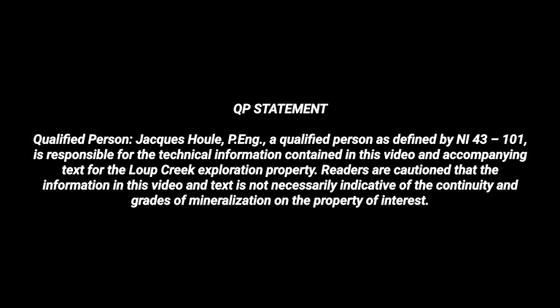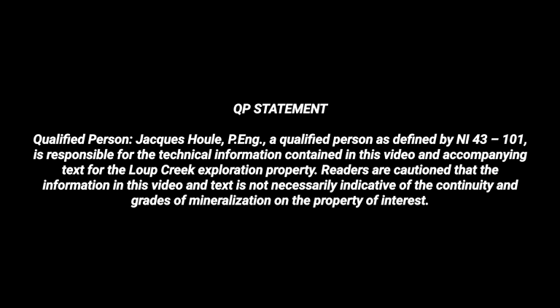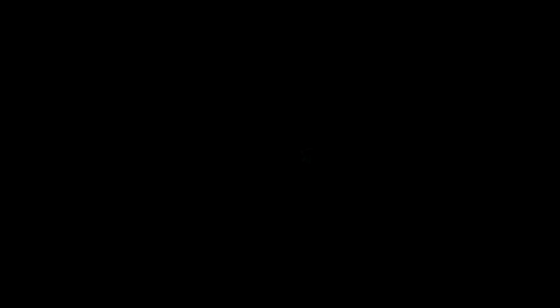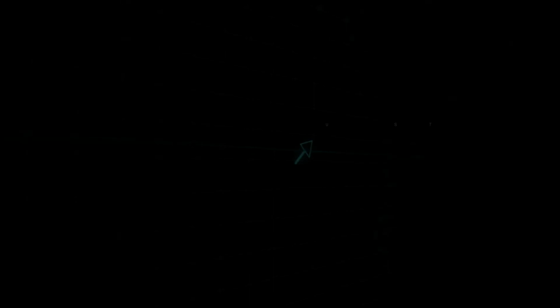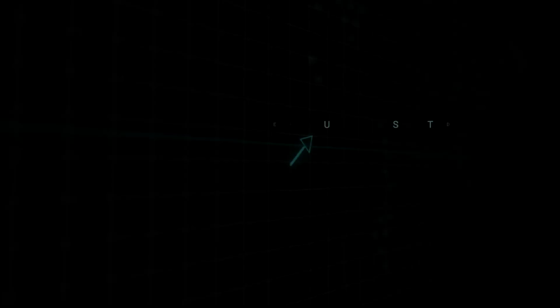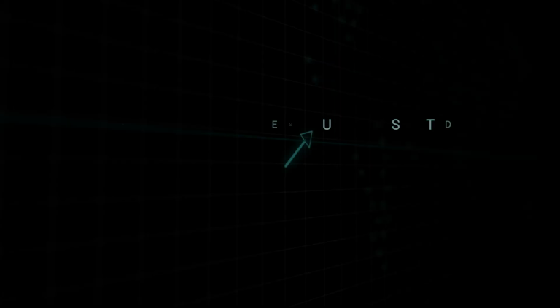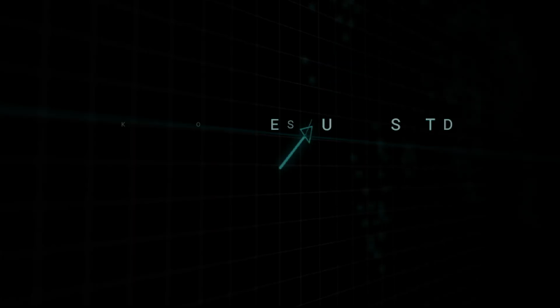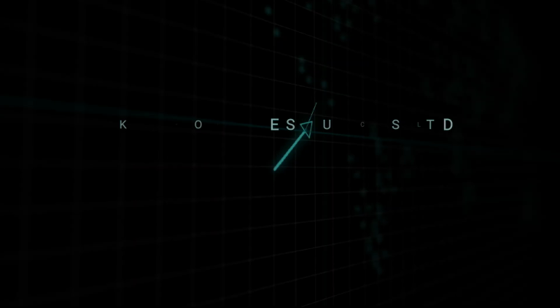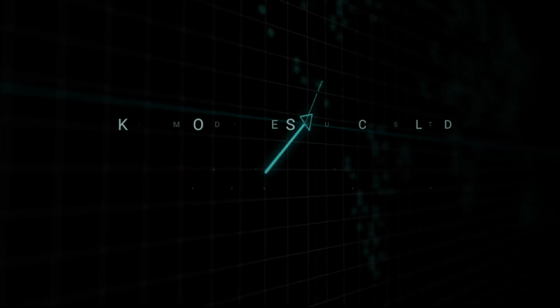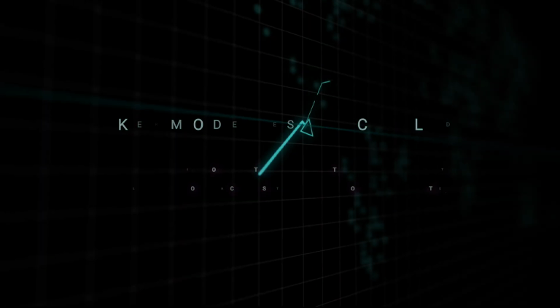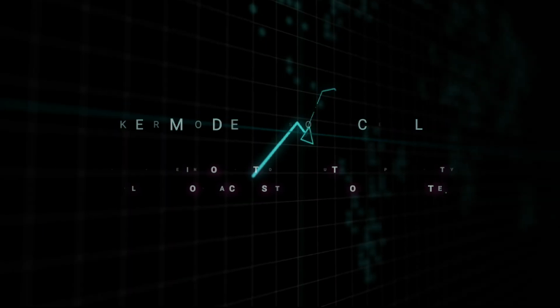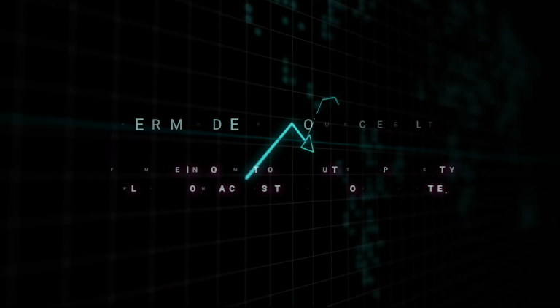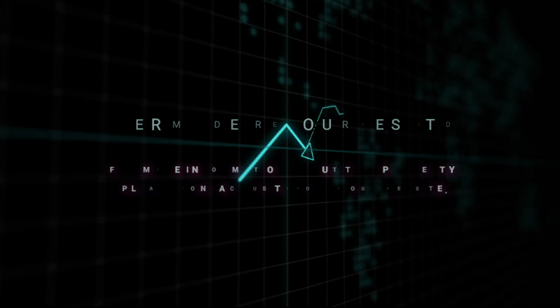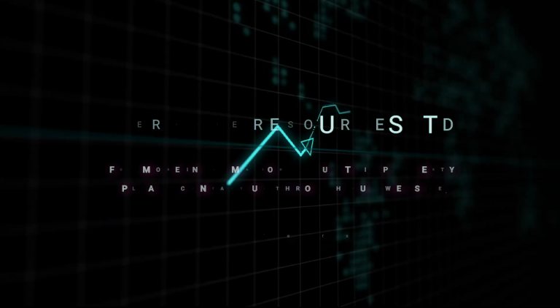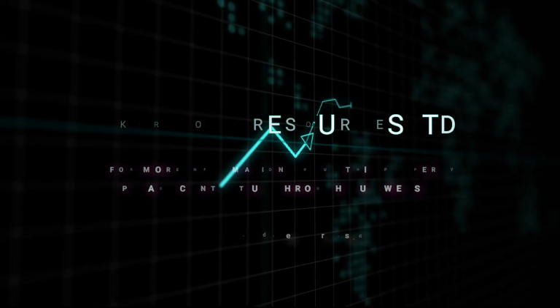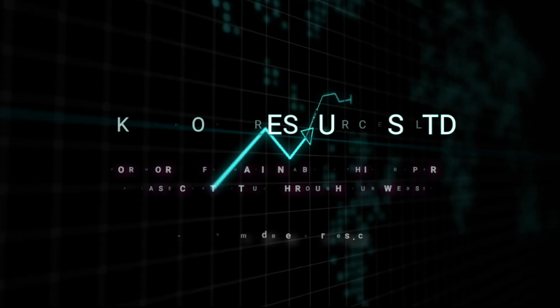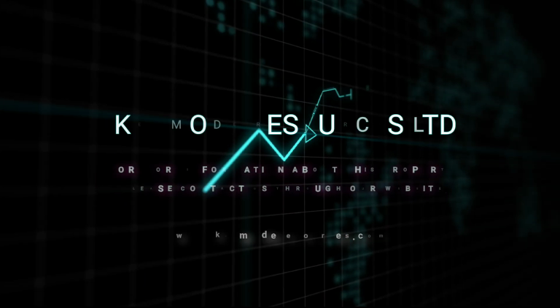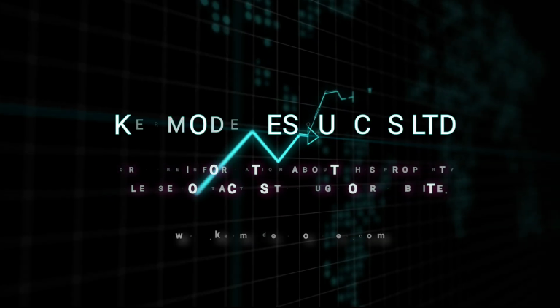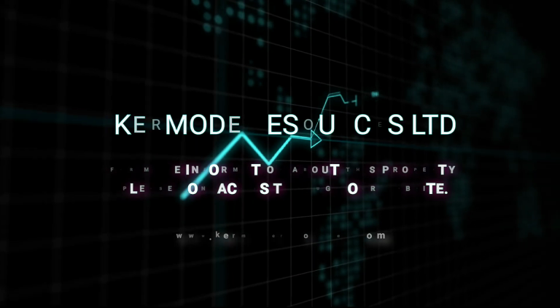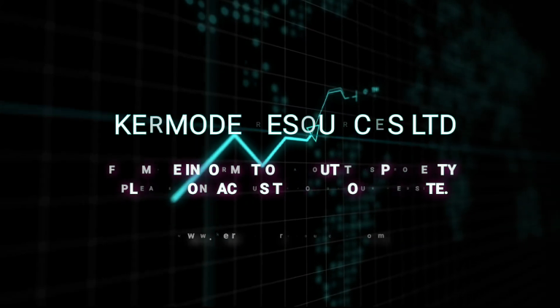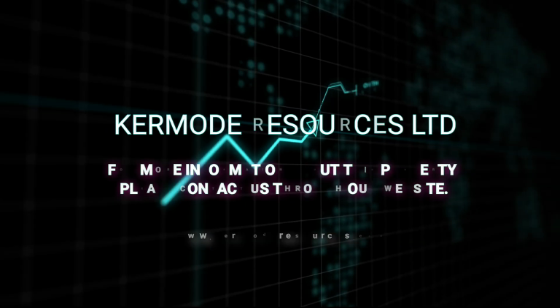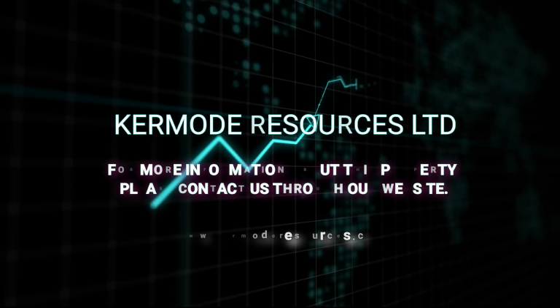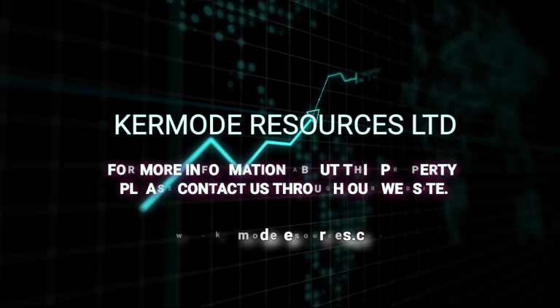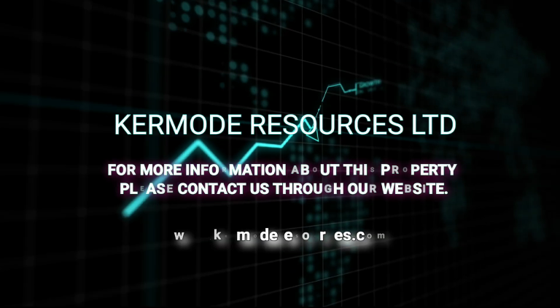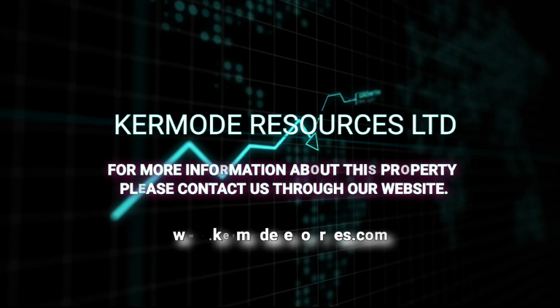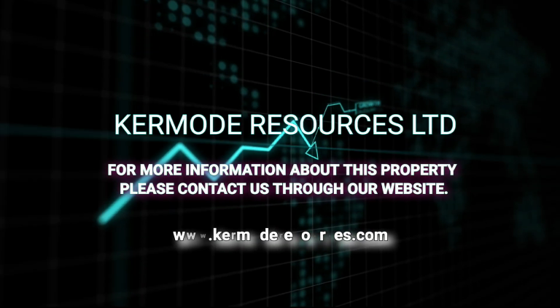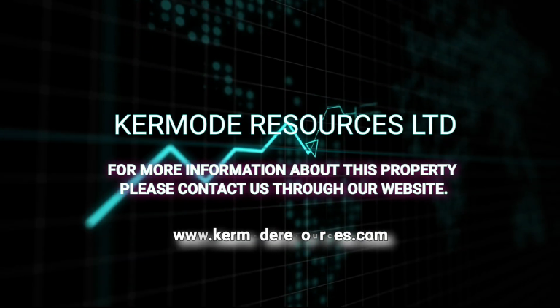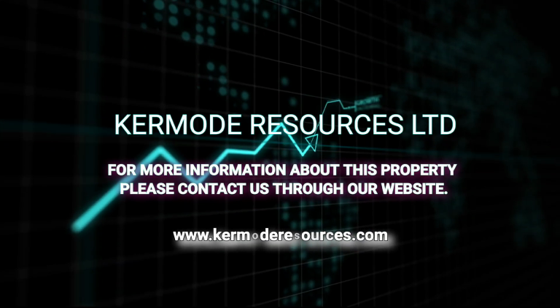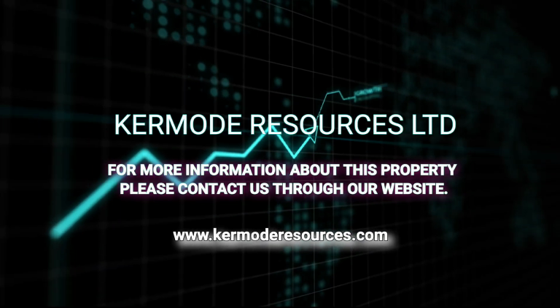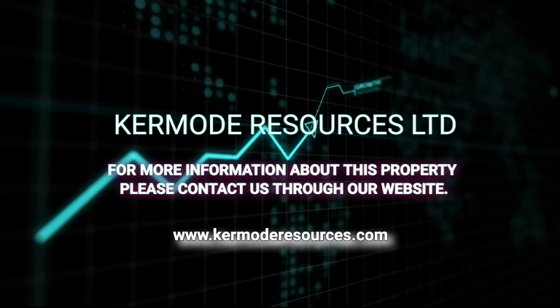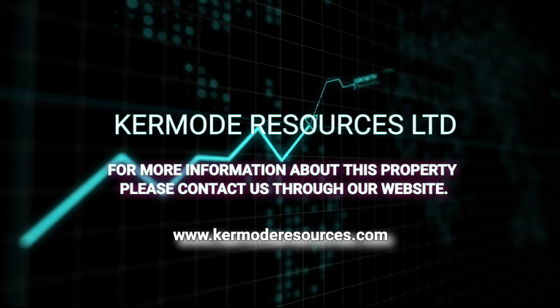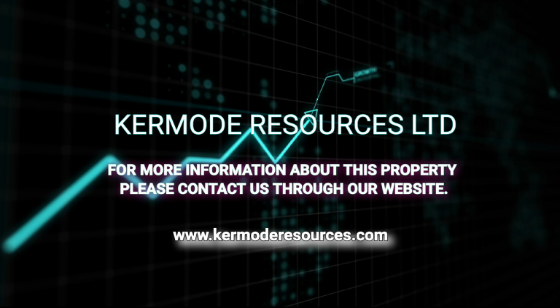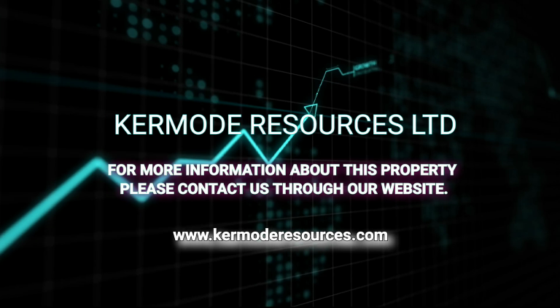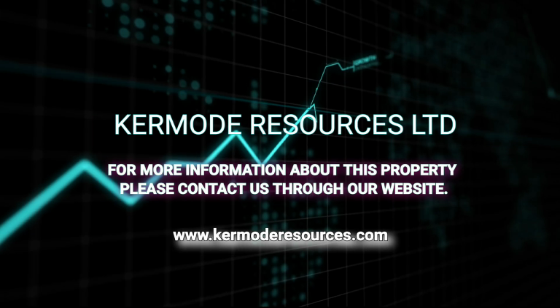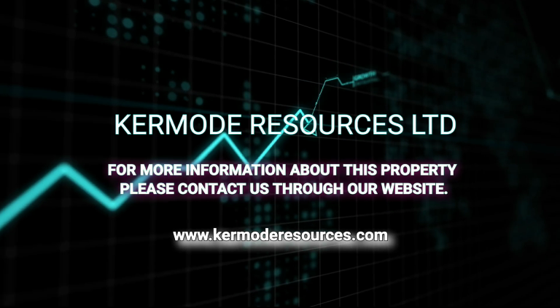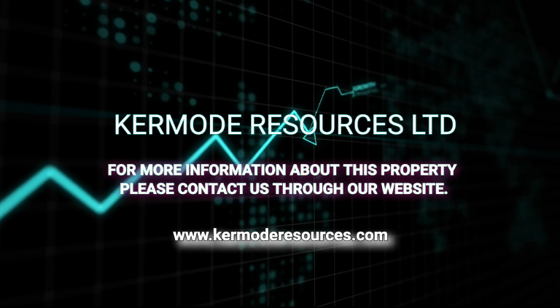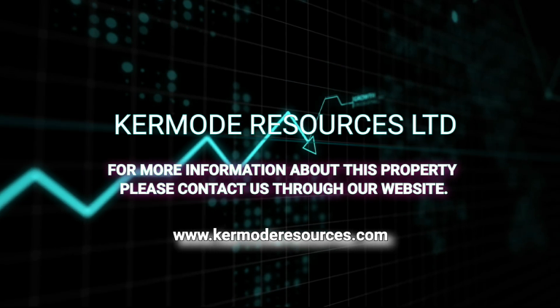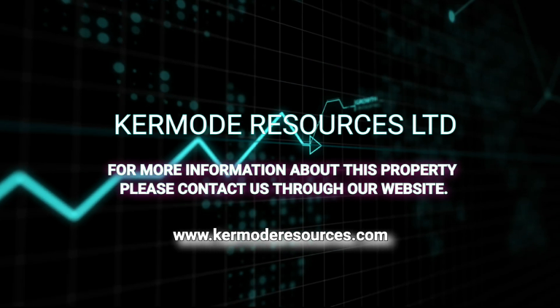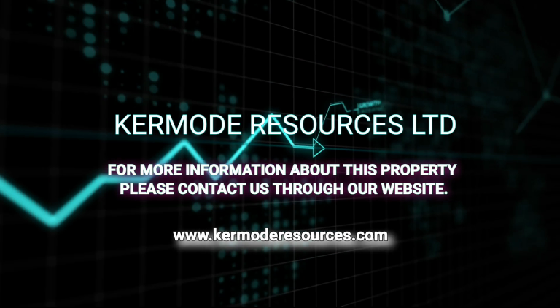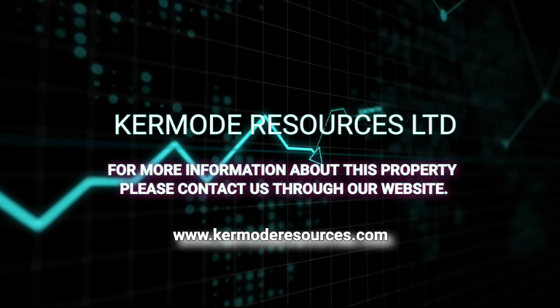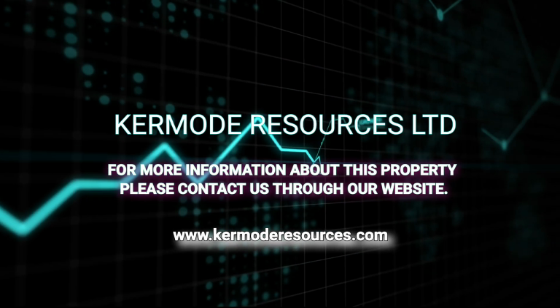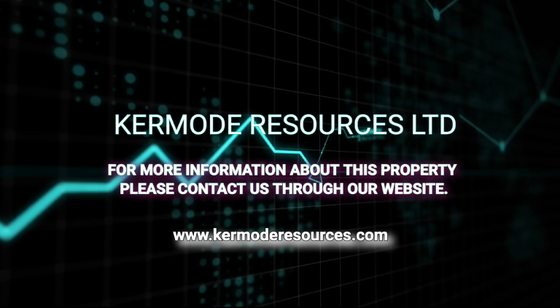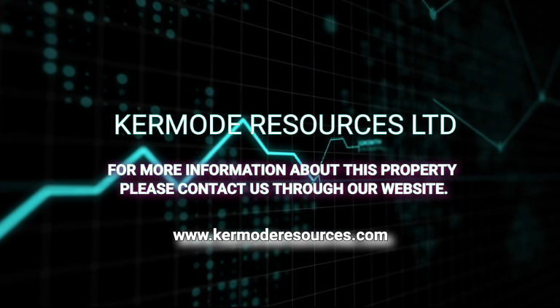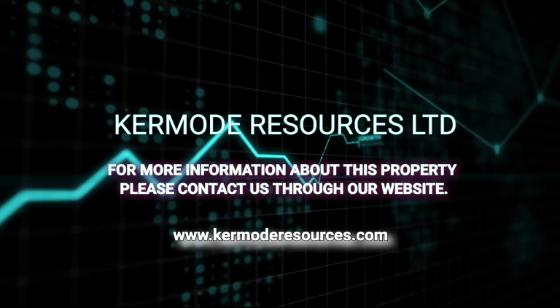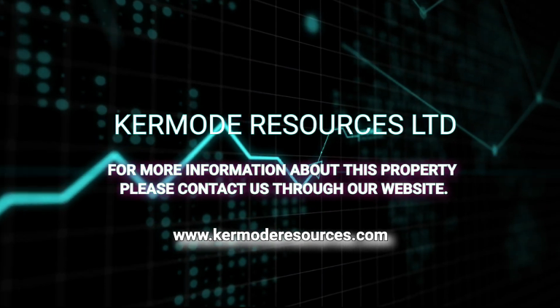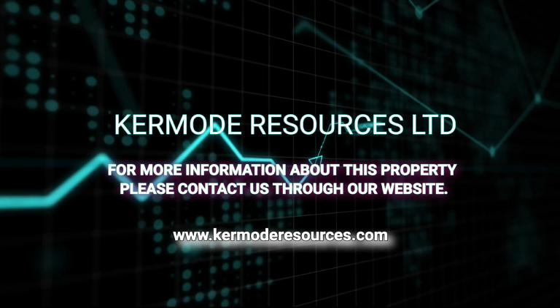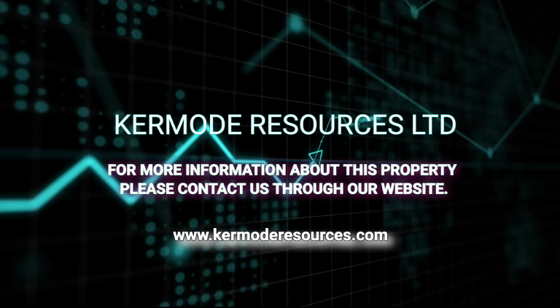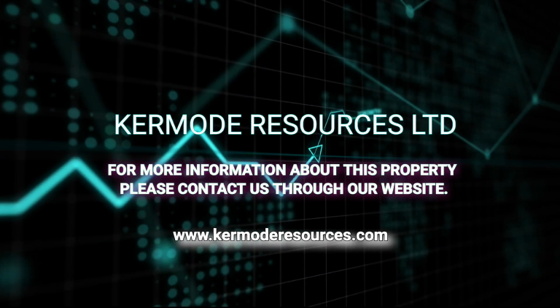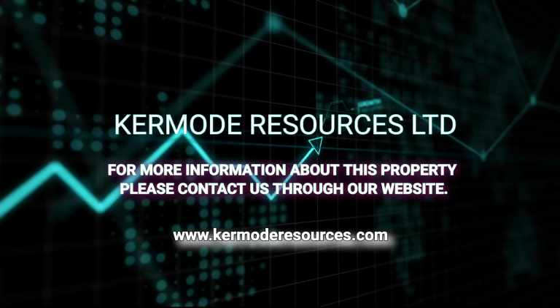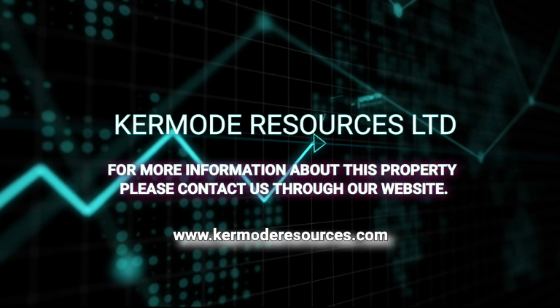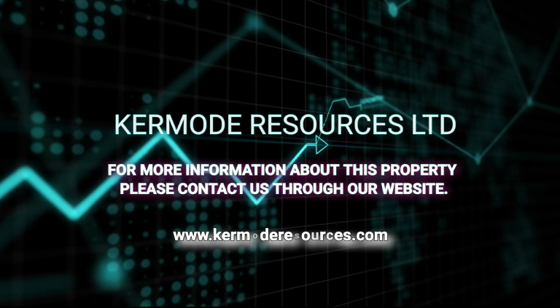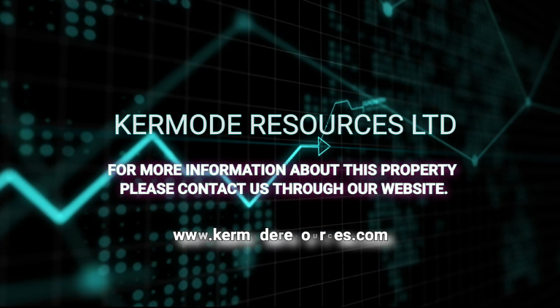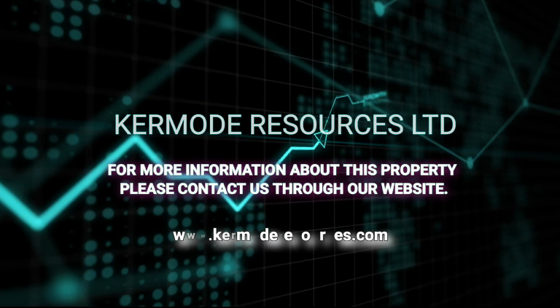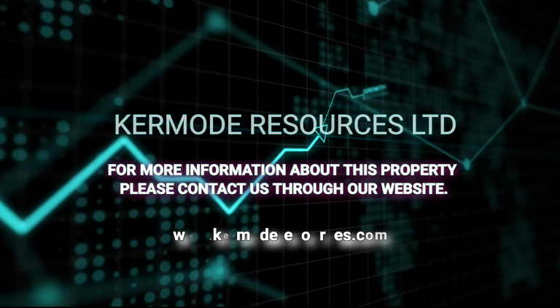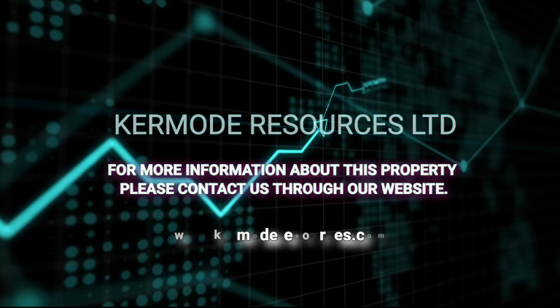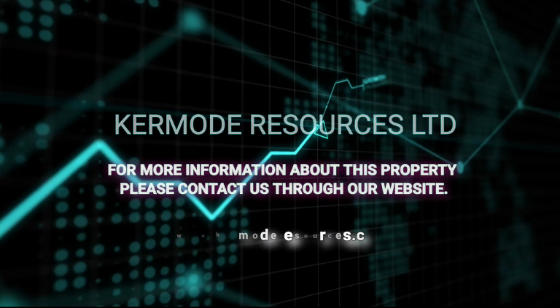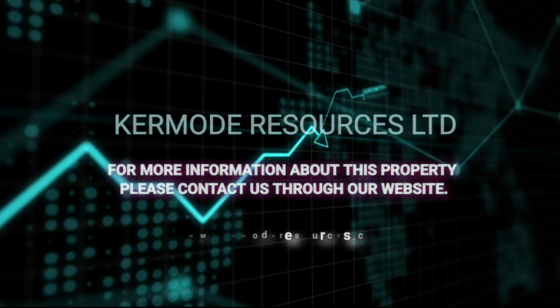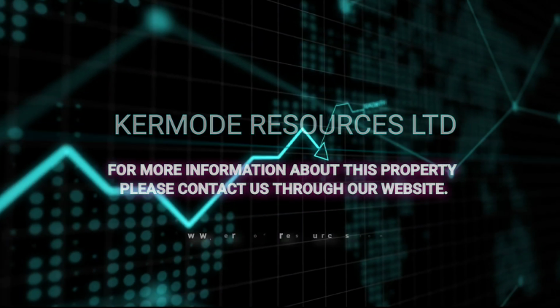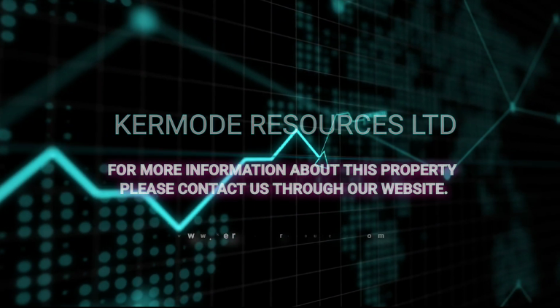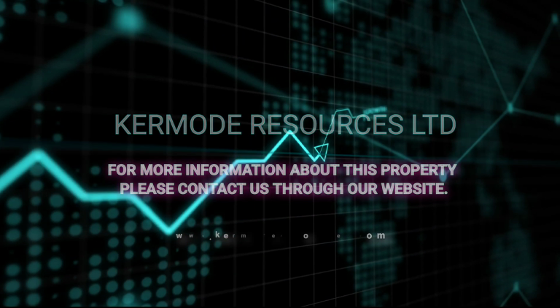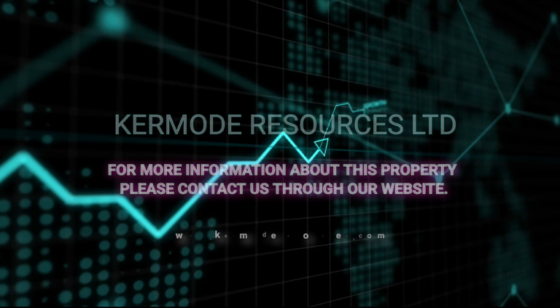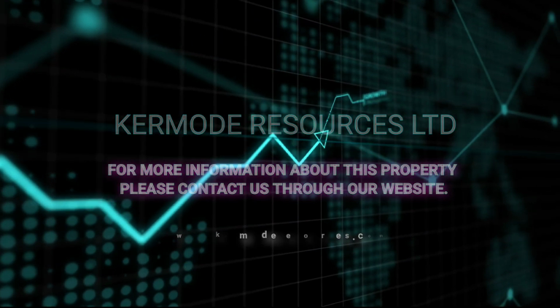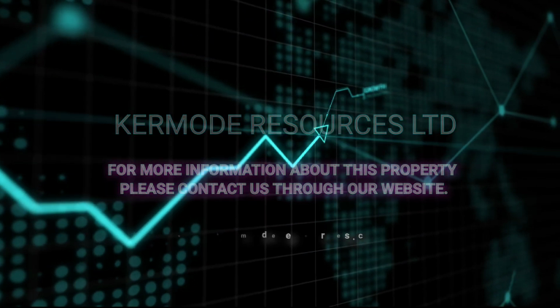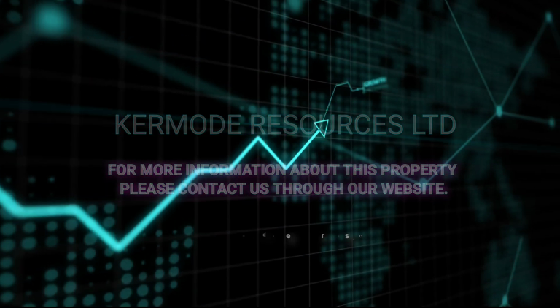For more information about Cromody Resources' mineral properties, visit www.cromodyresources.com.